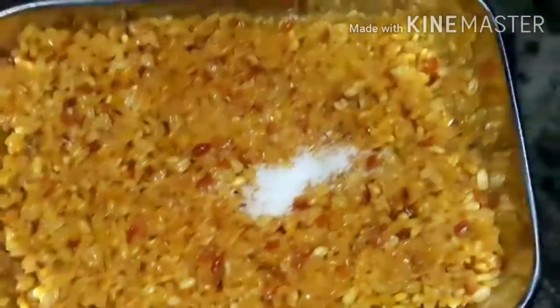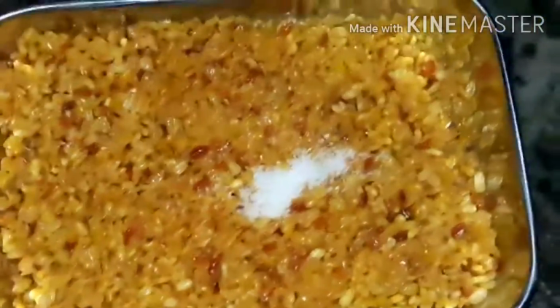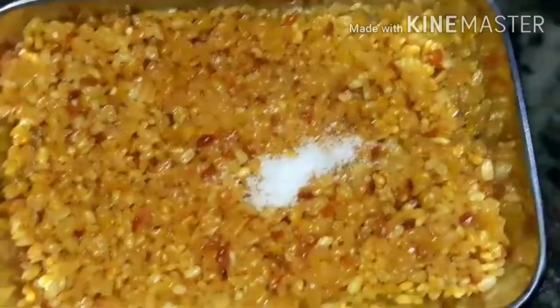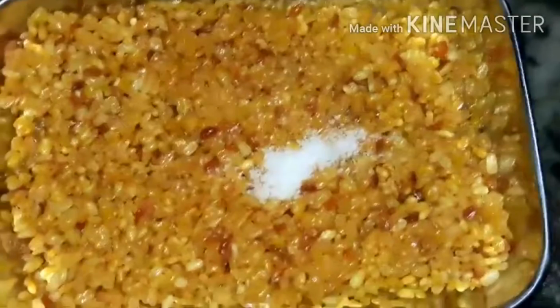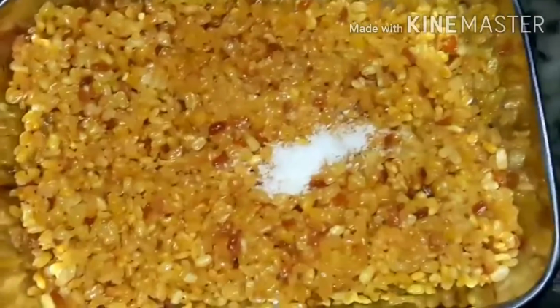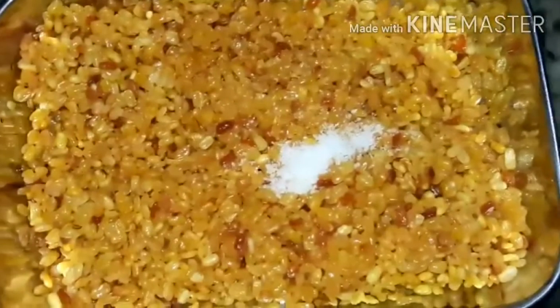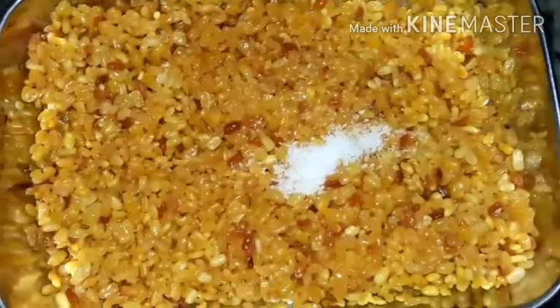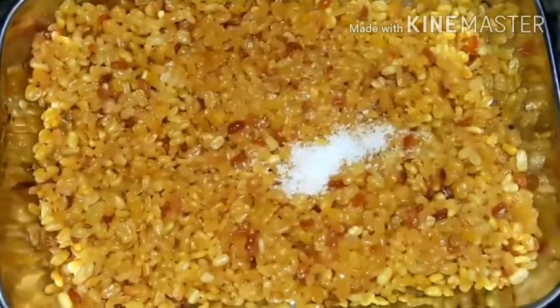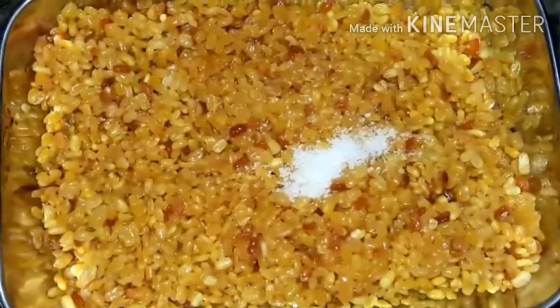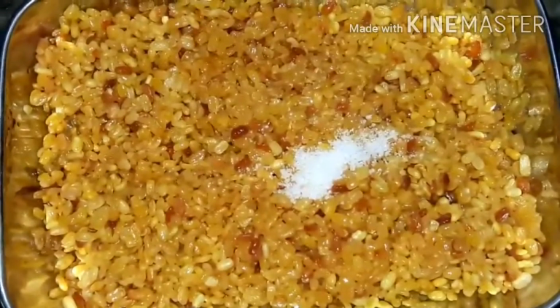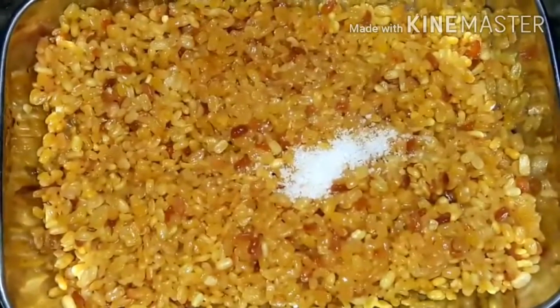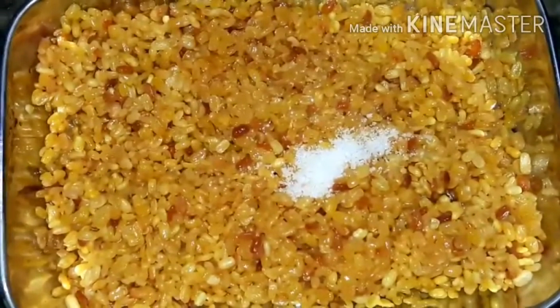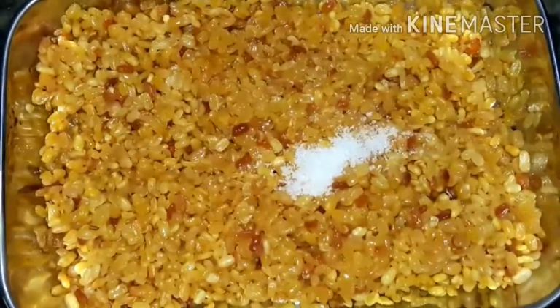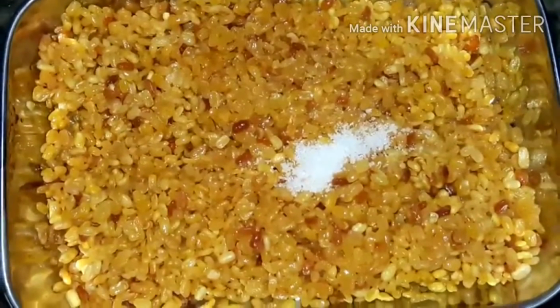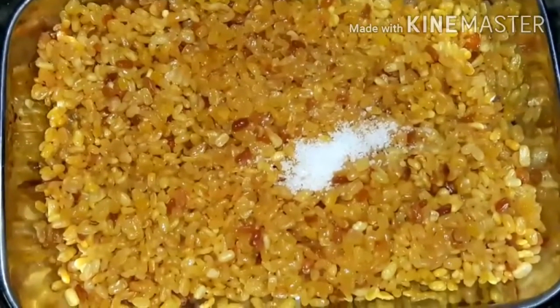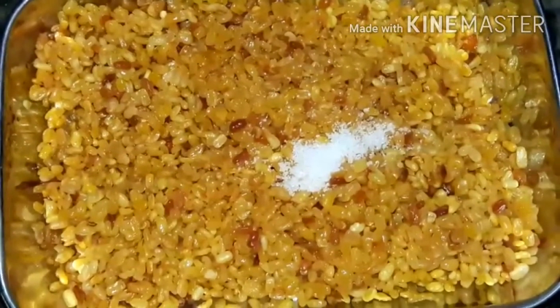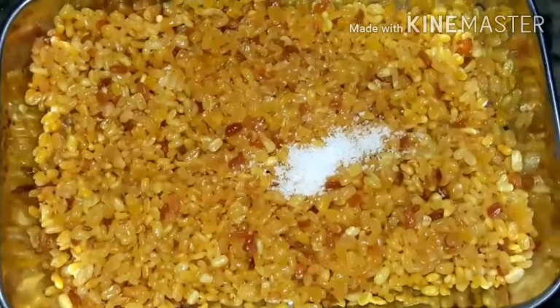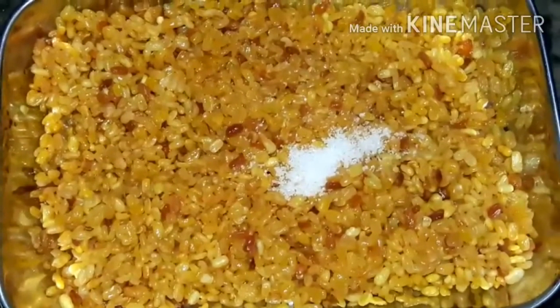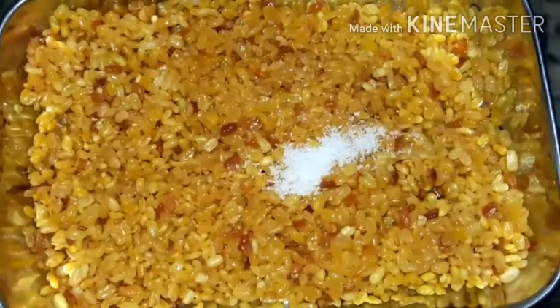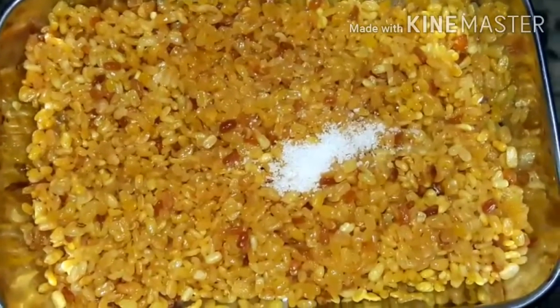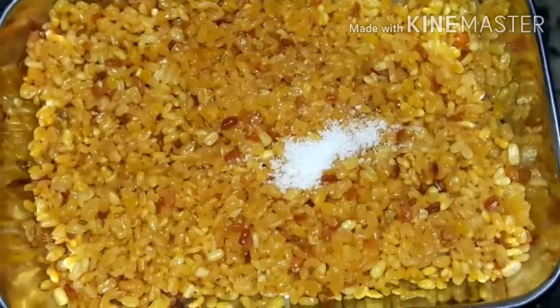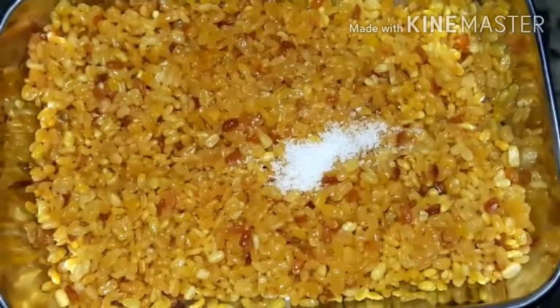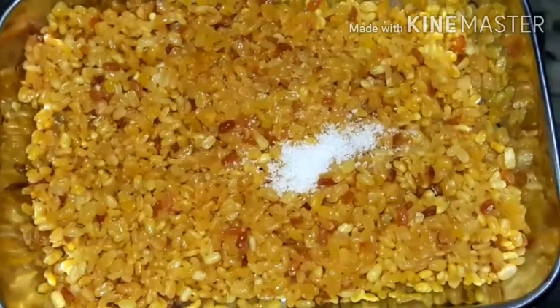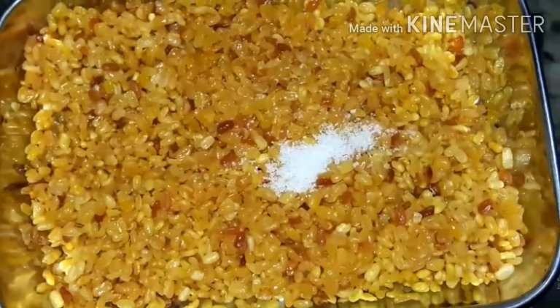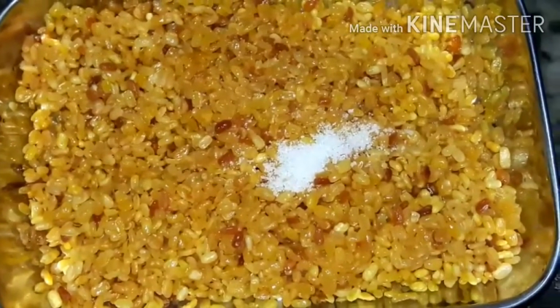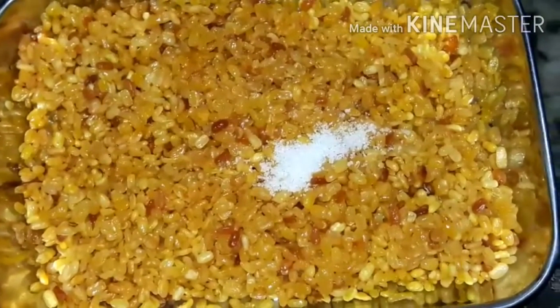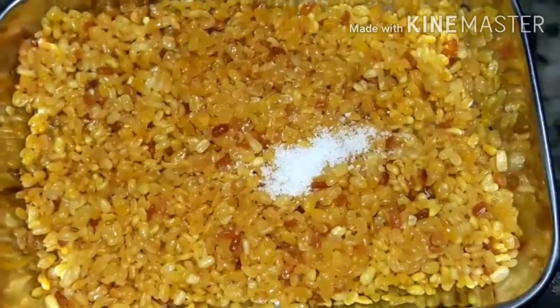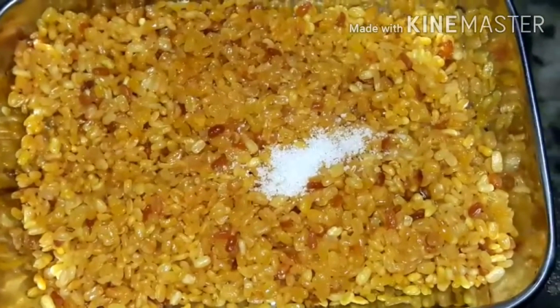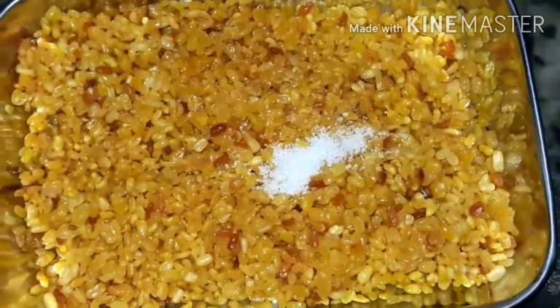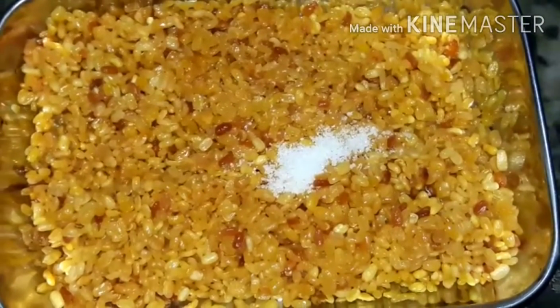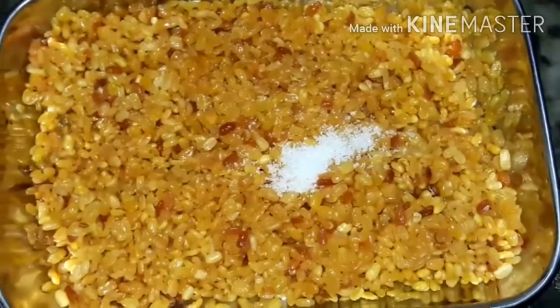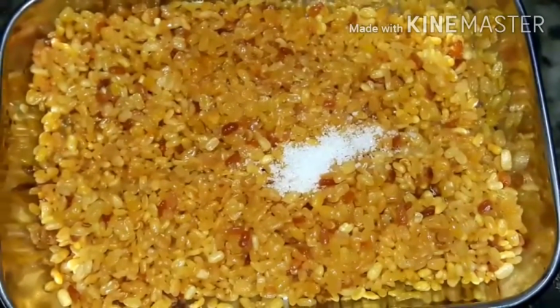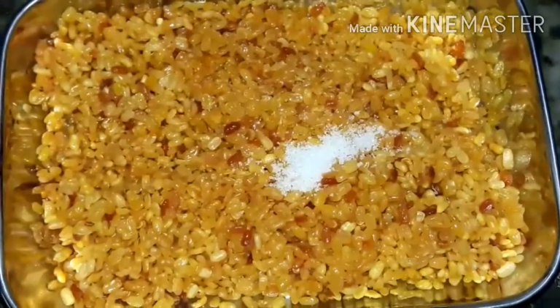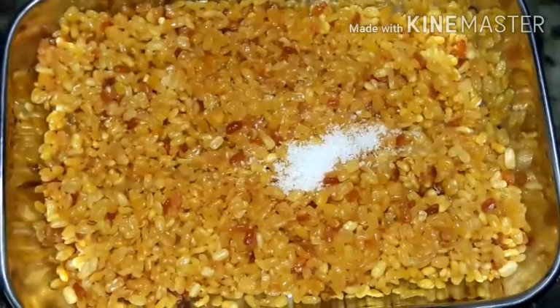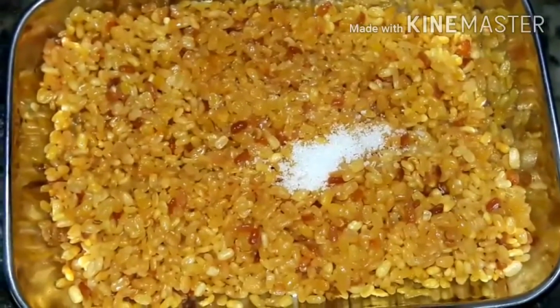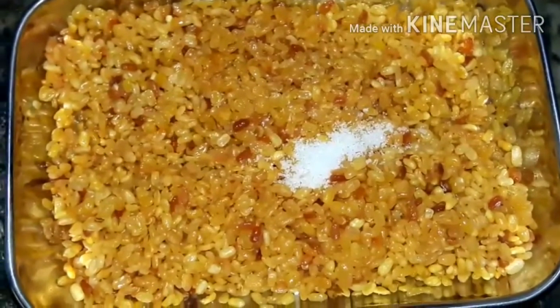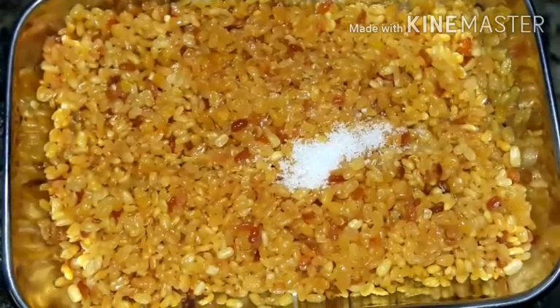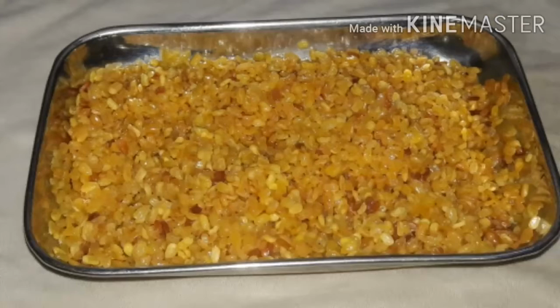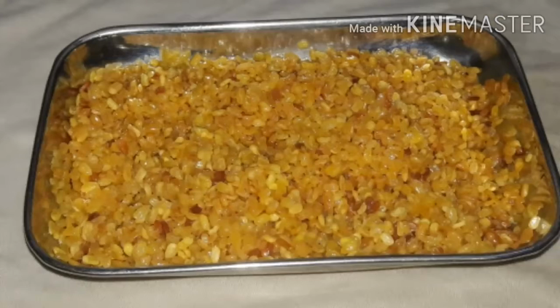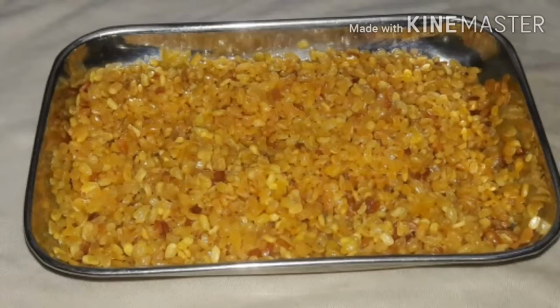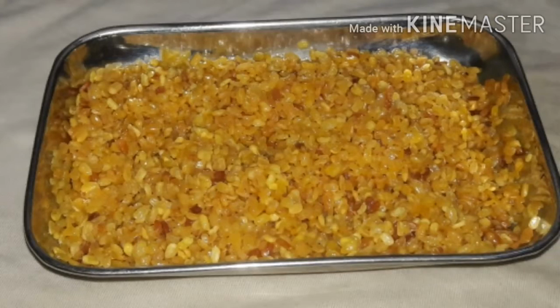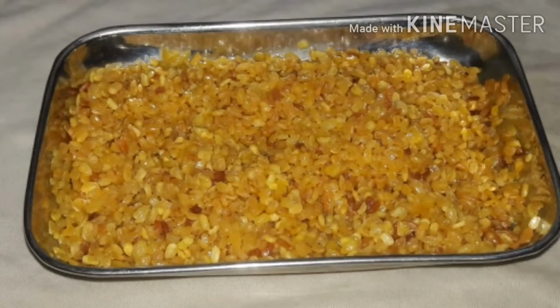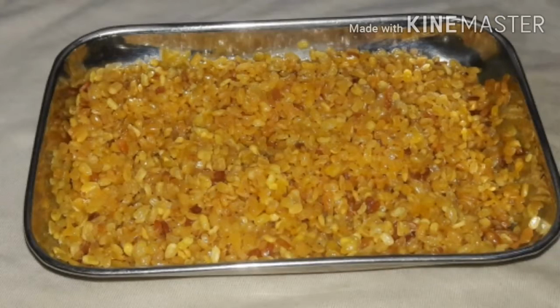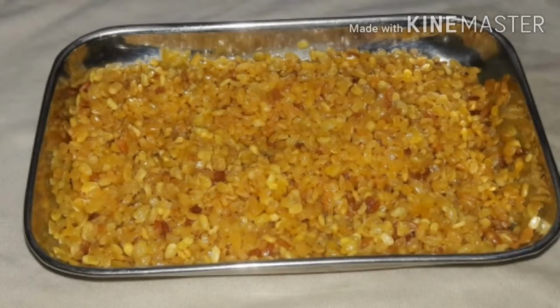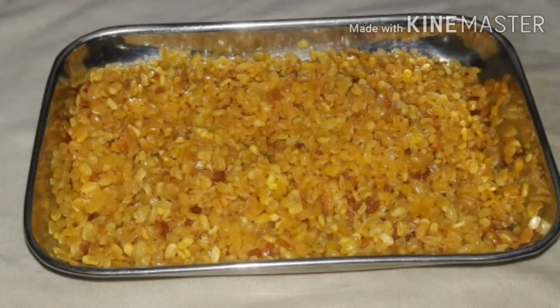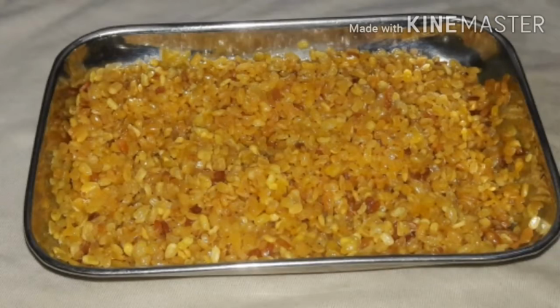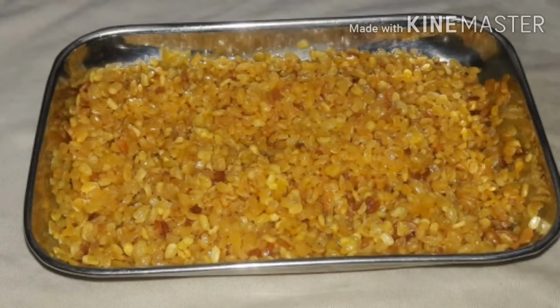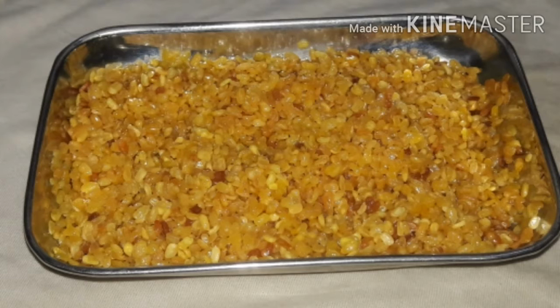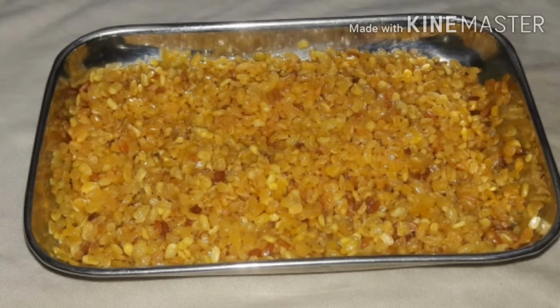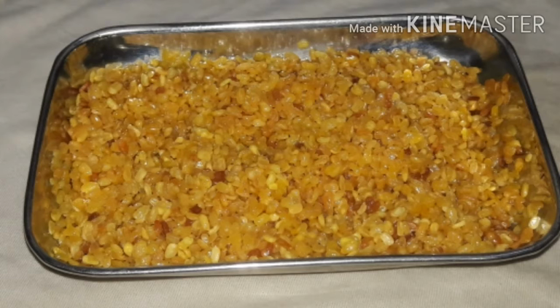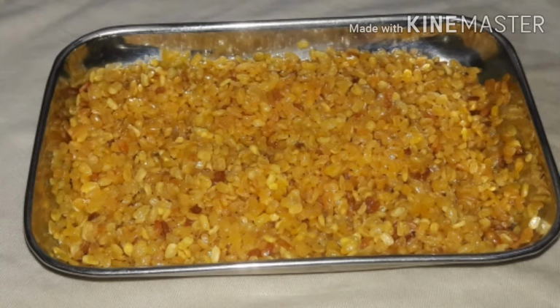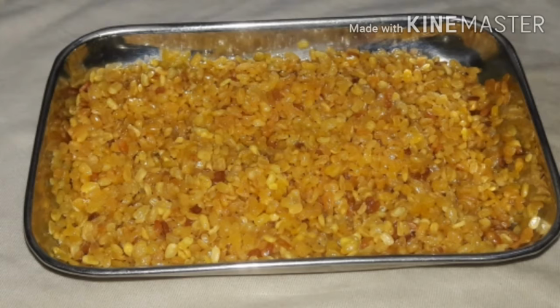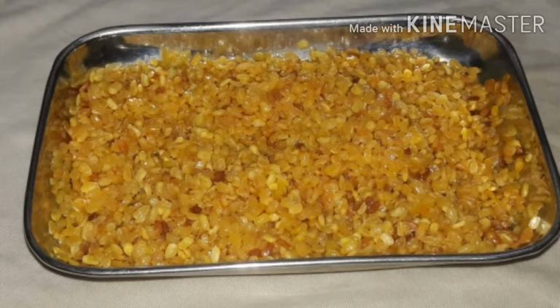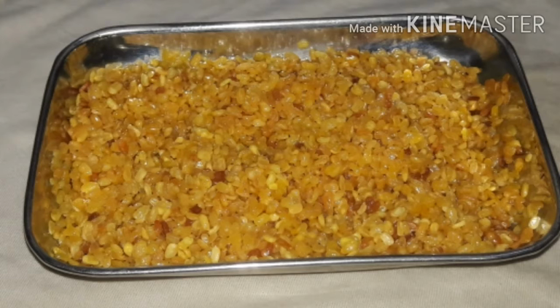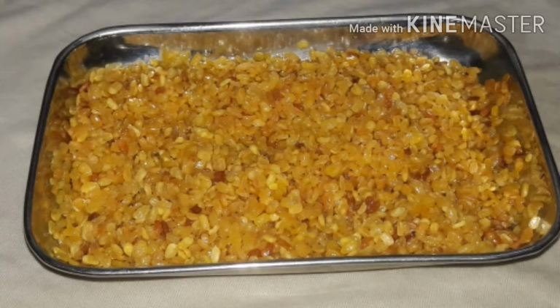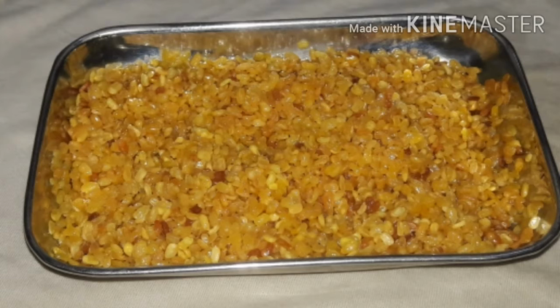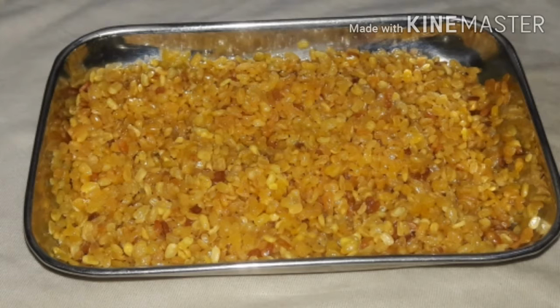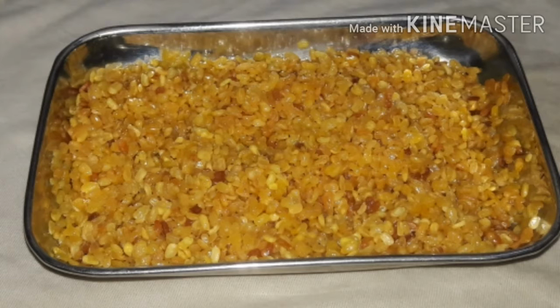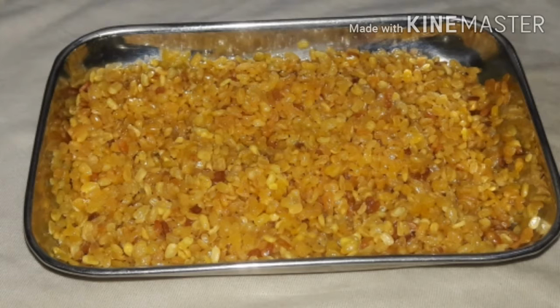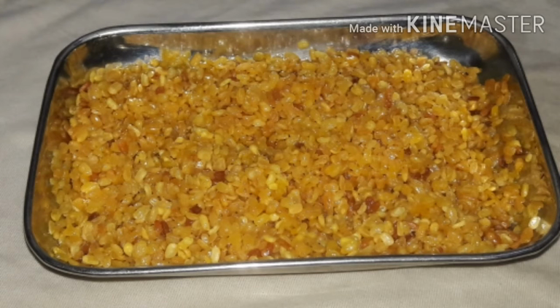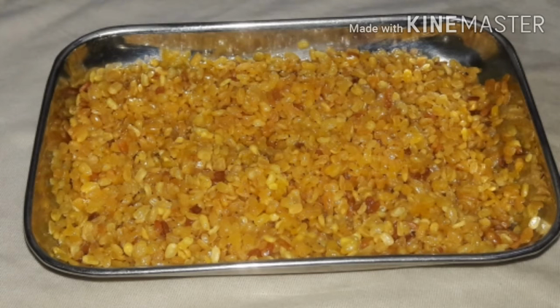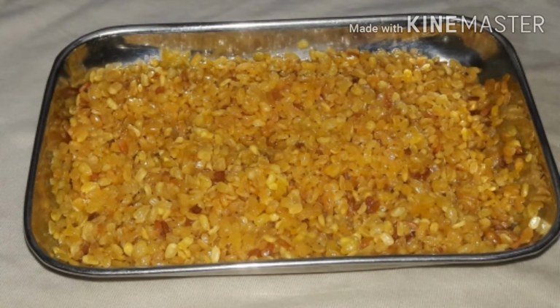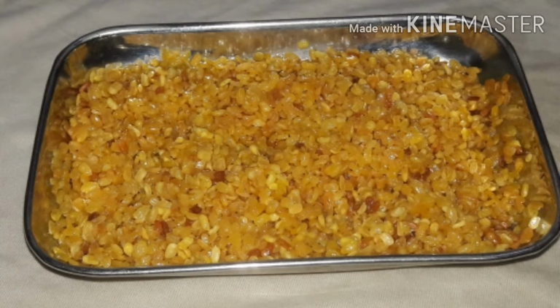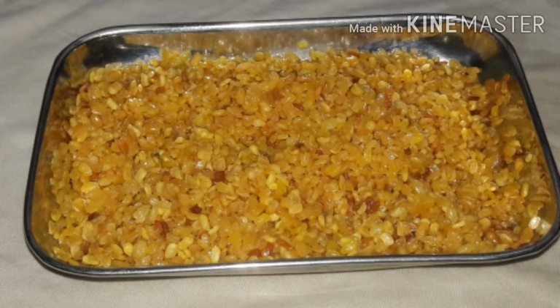If you want to add salt, we'll add some salt. Now we're going to fry it. It's an interesting recipe. Bye!